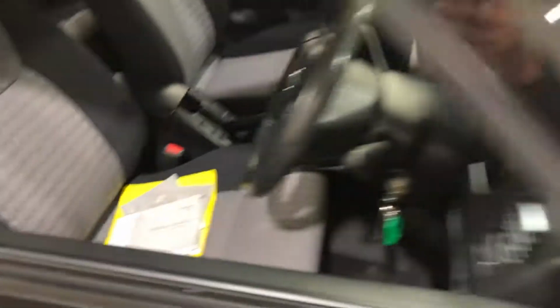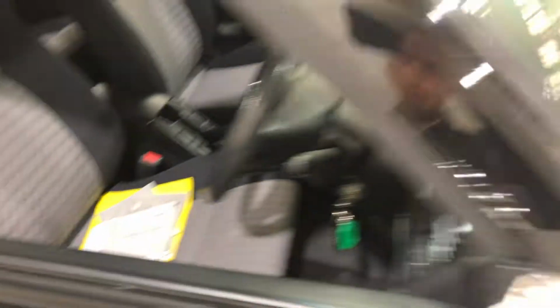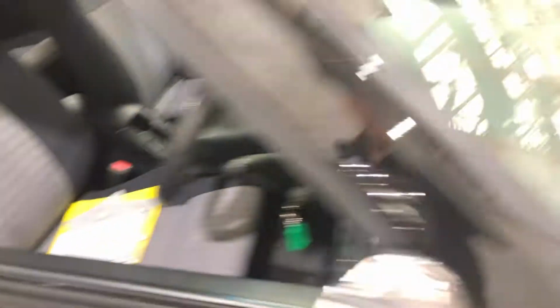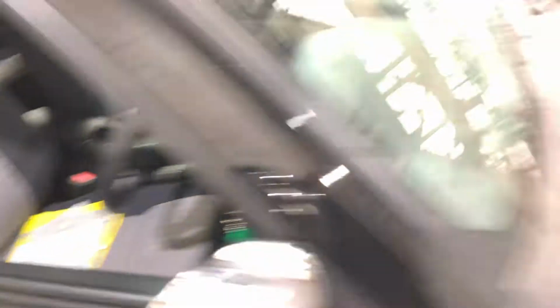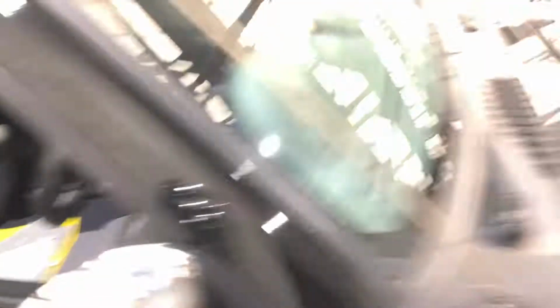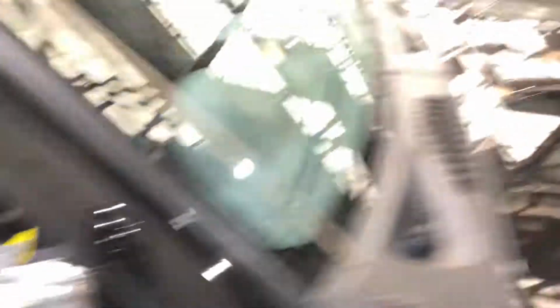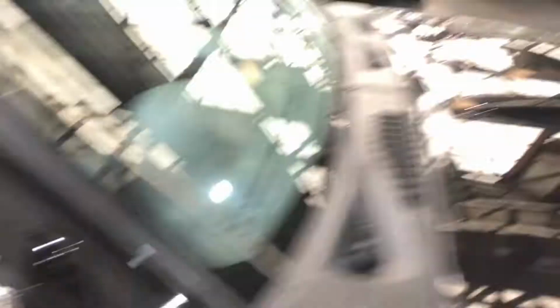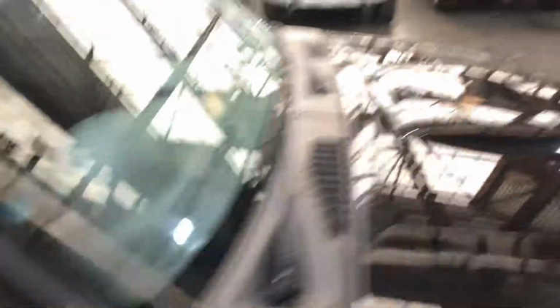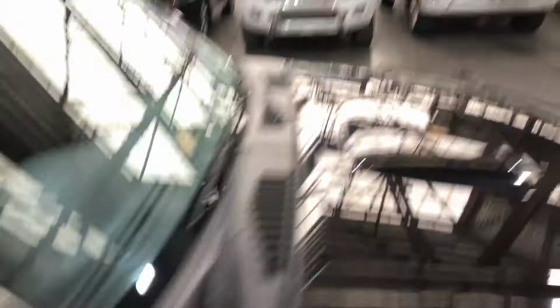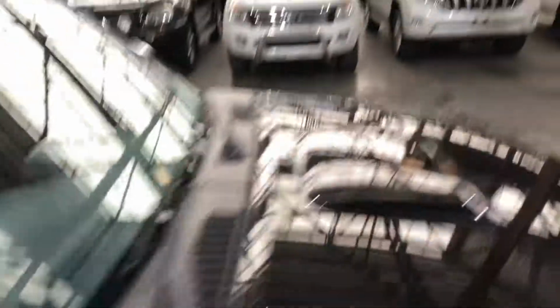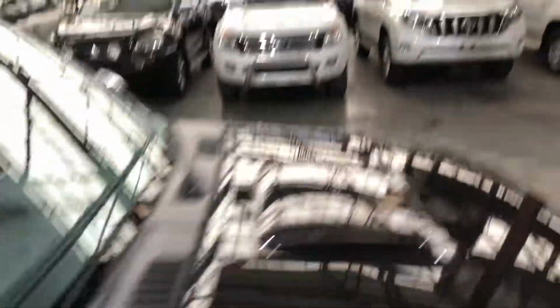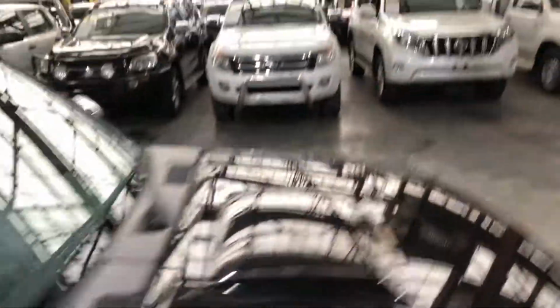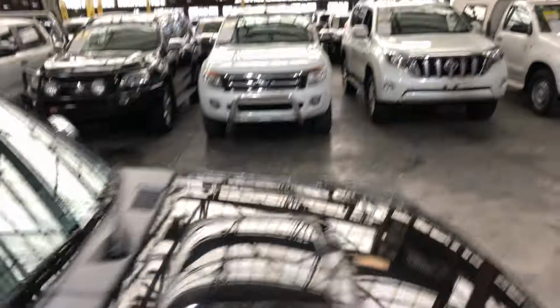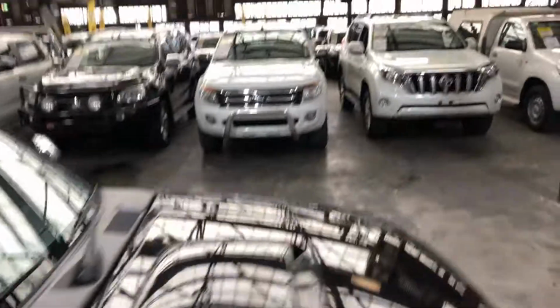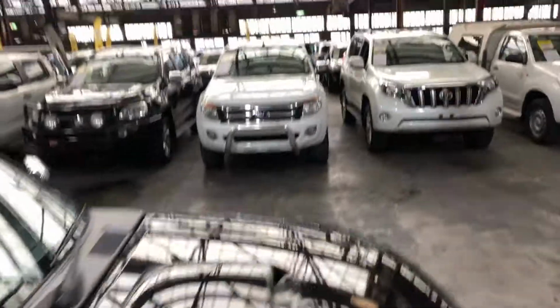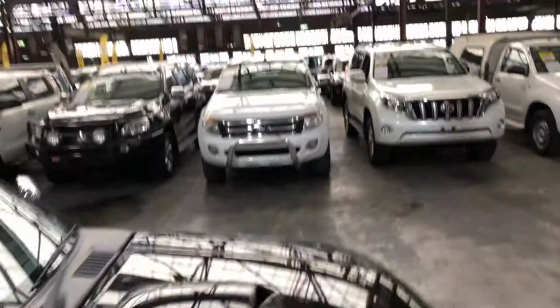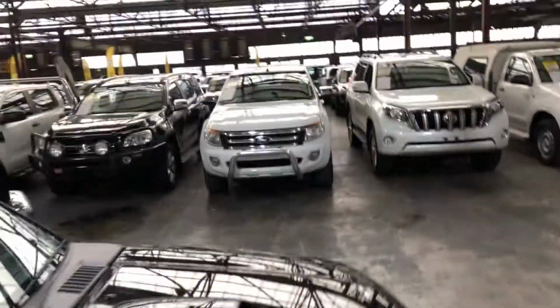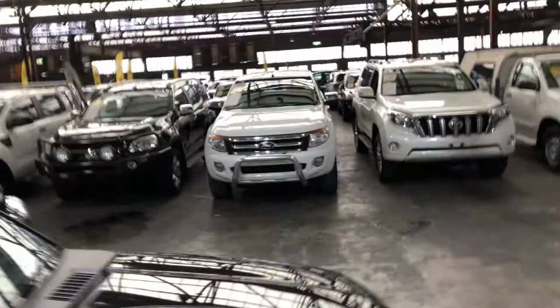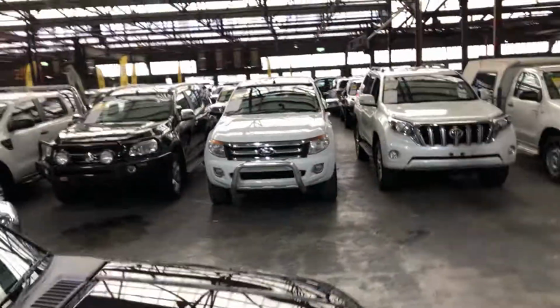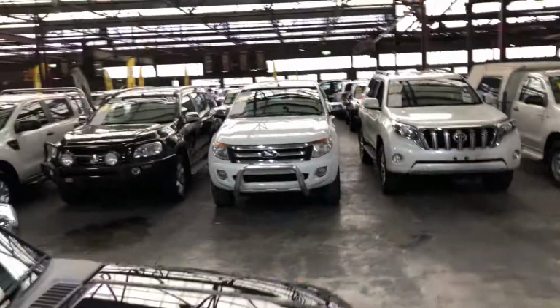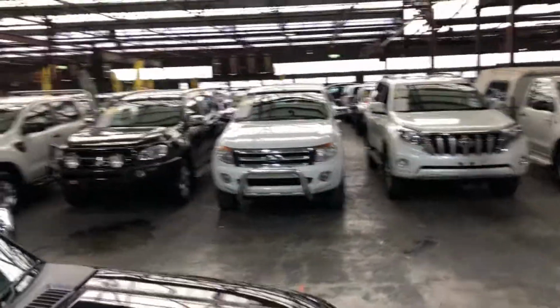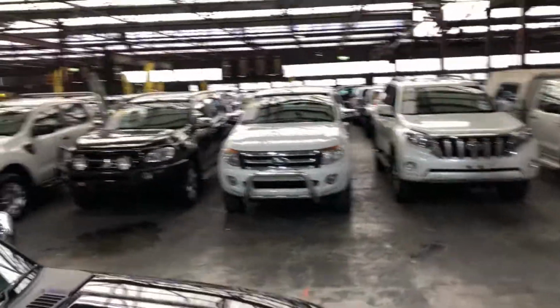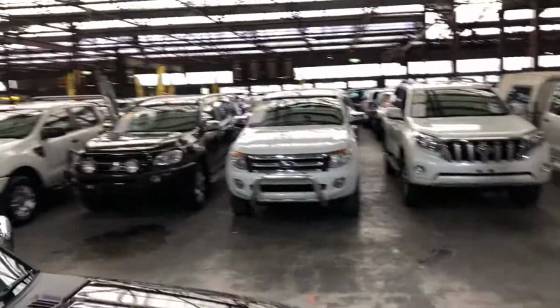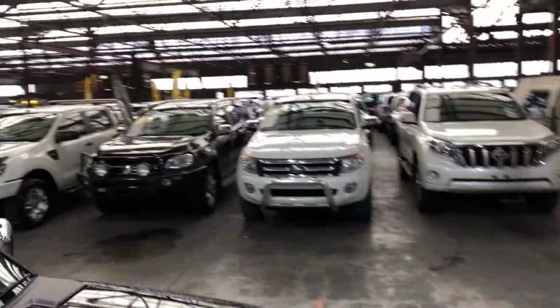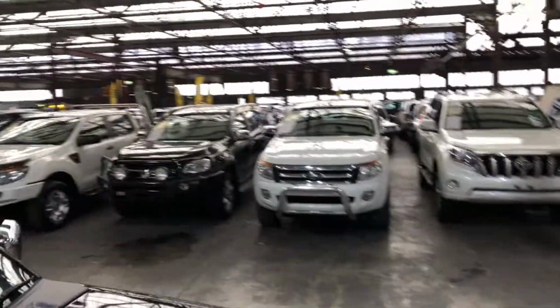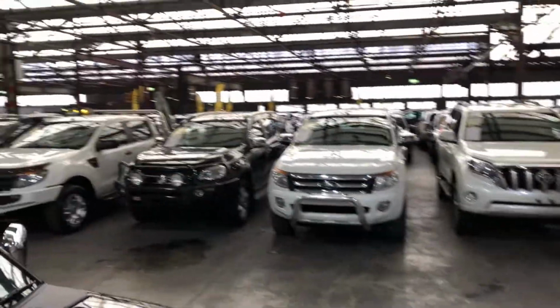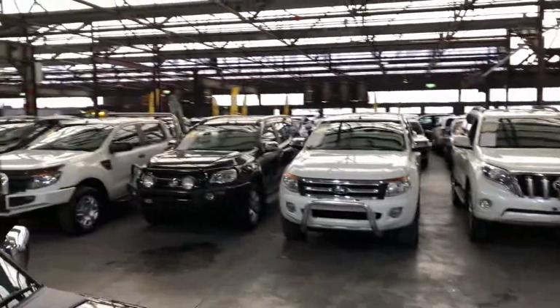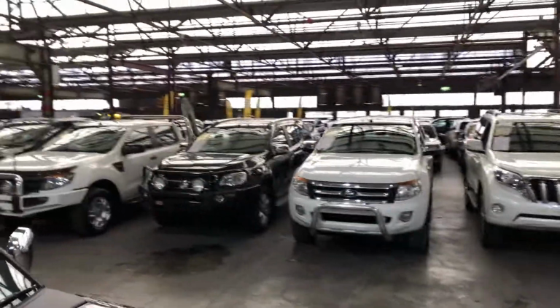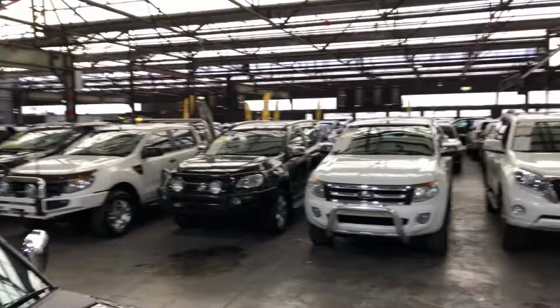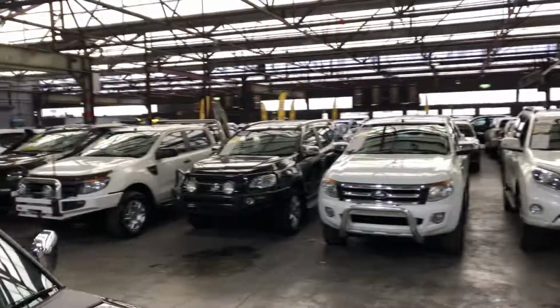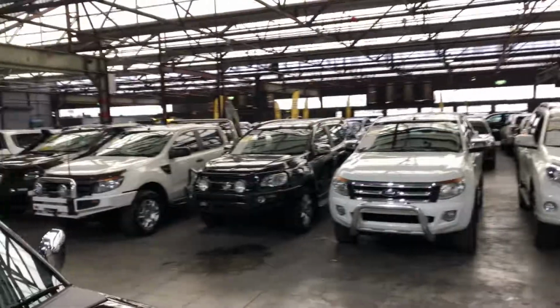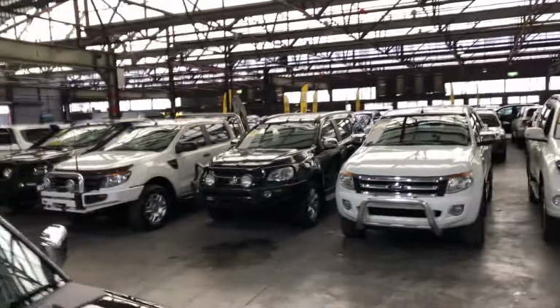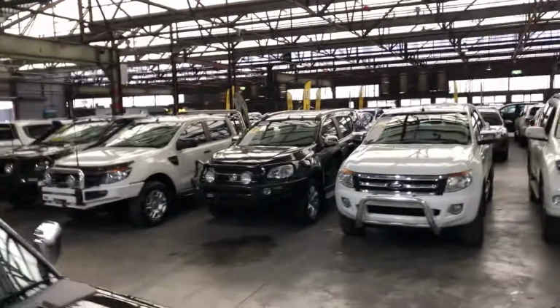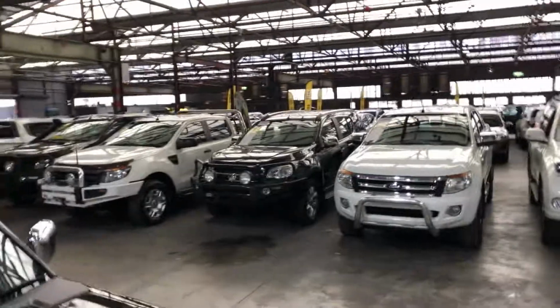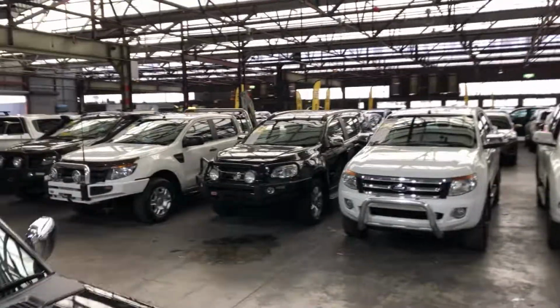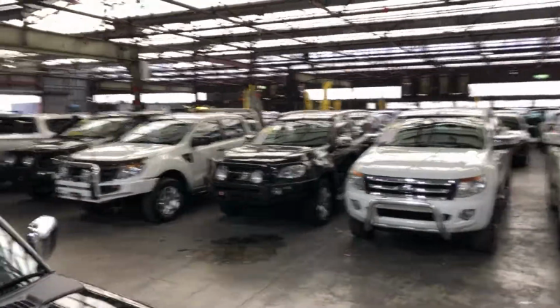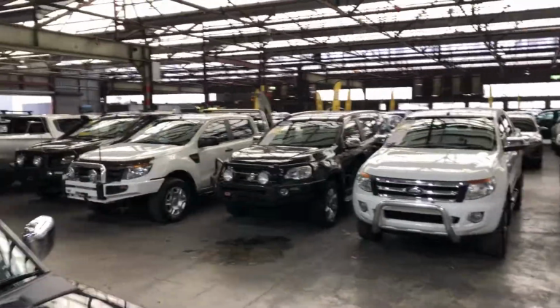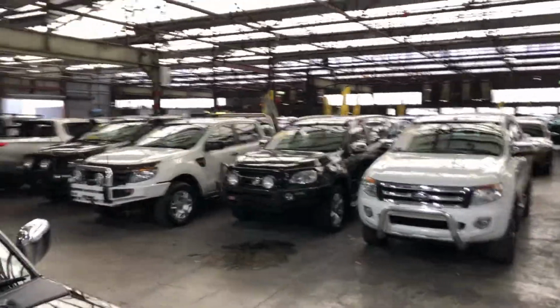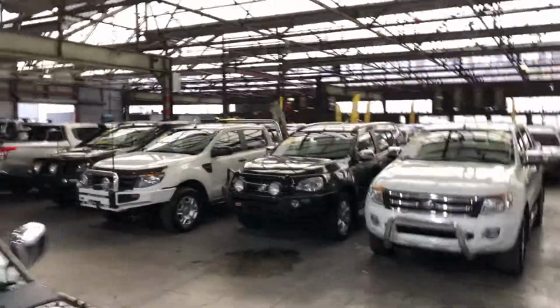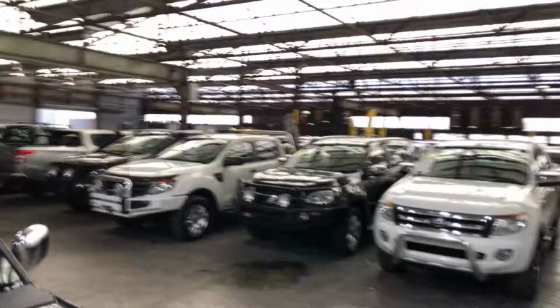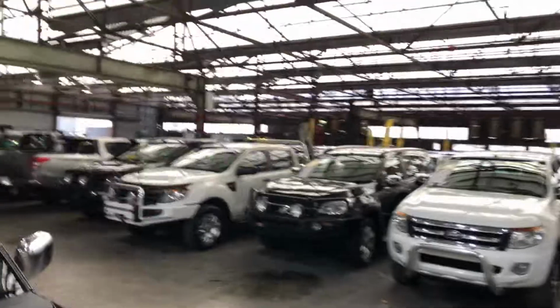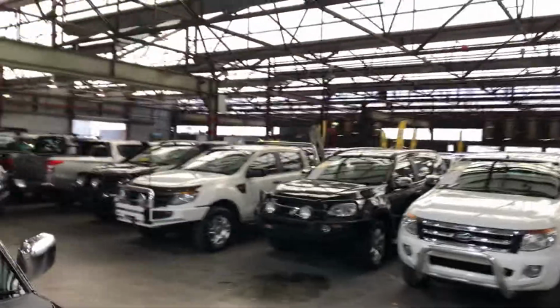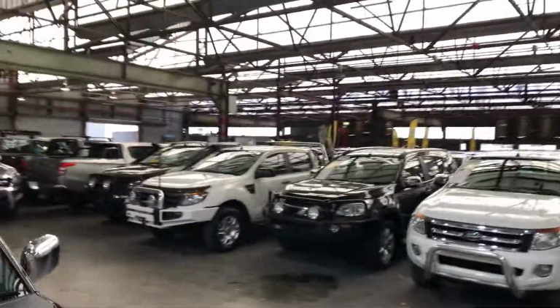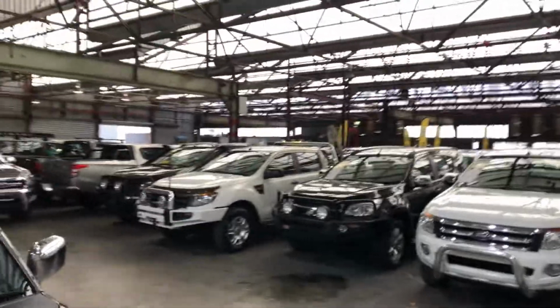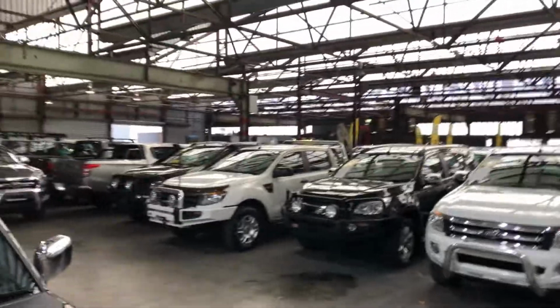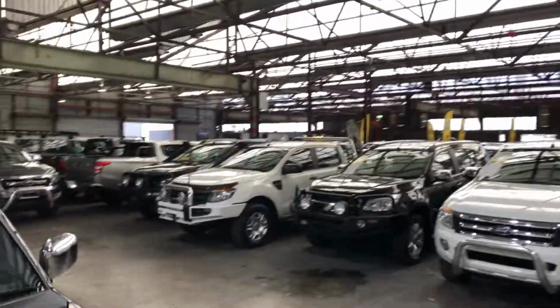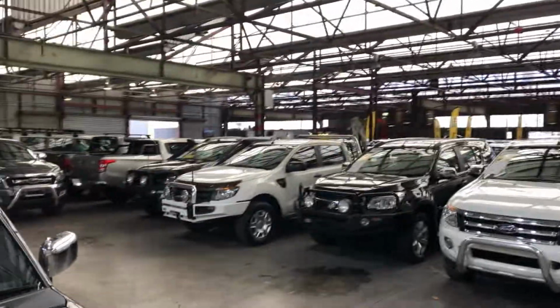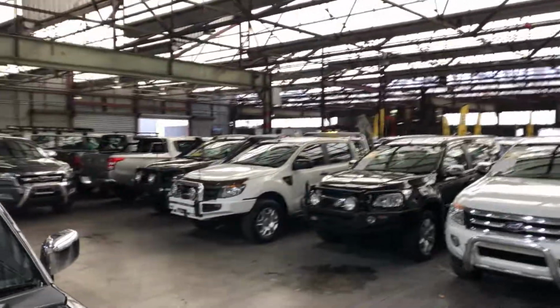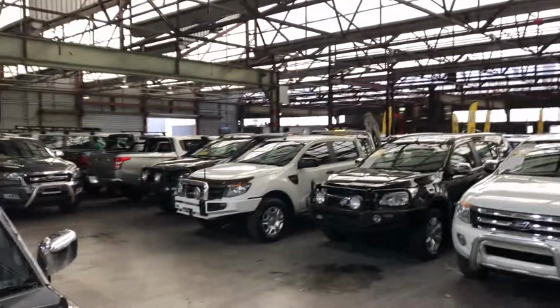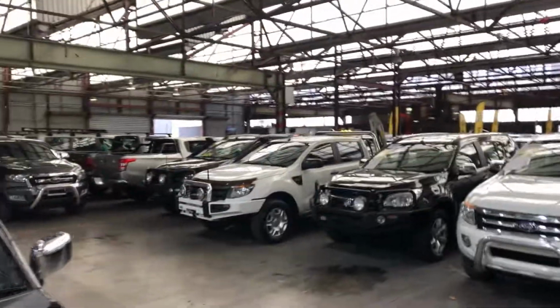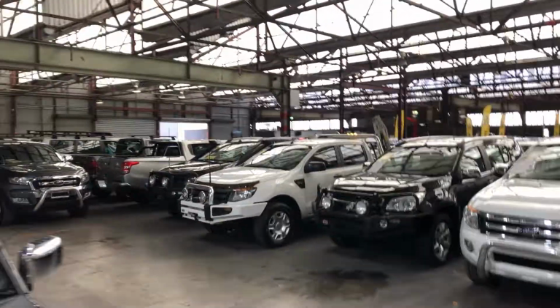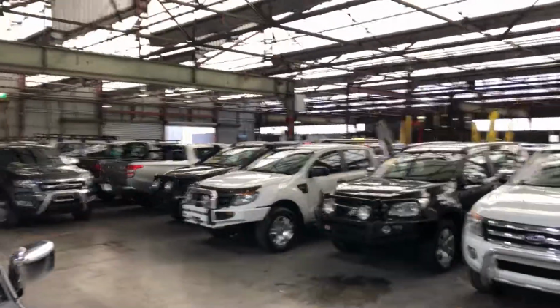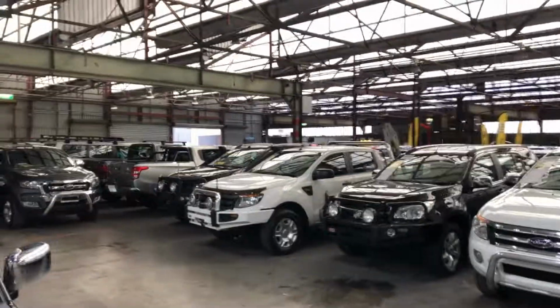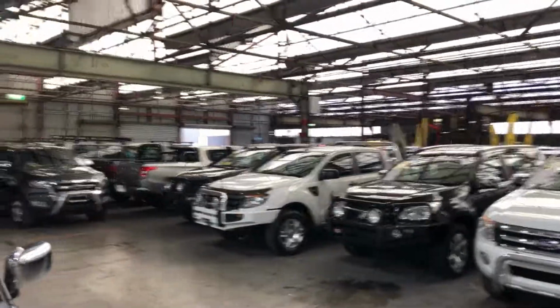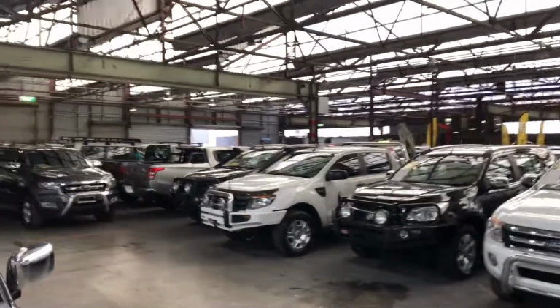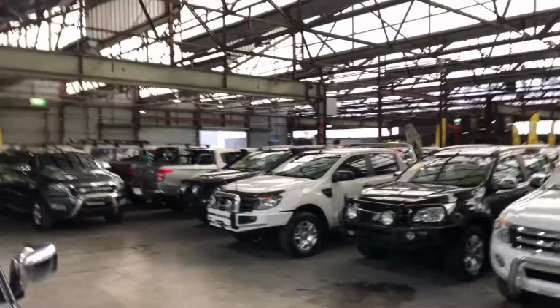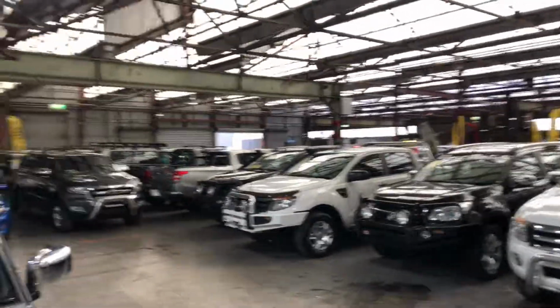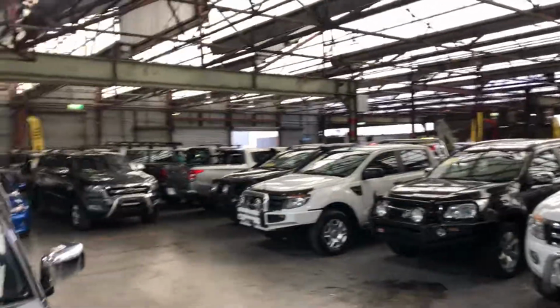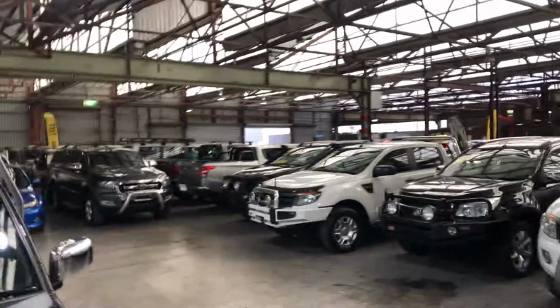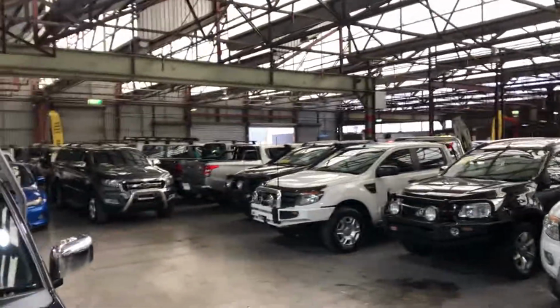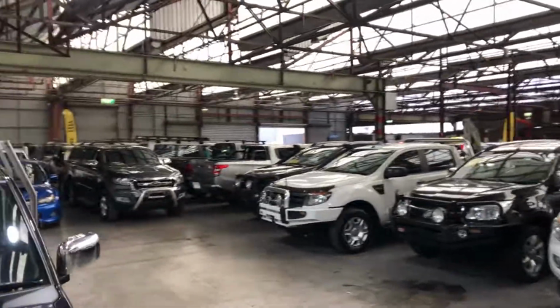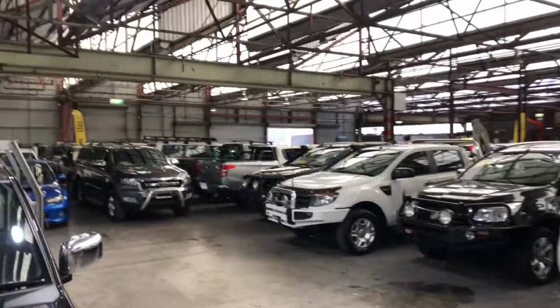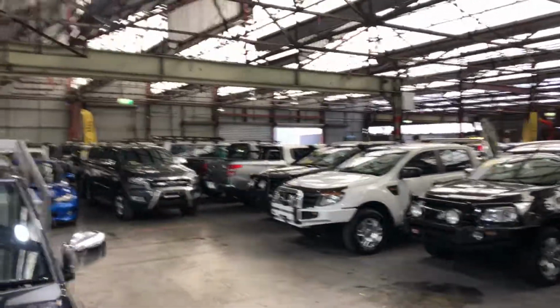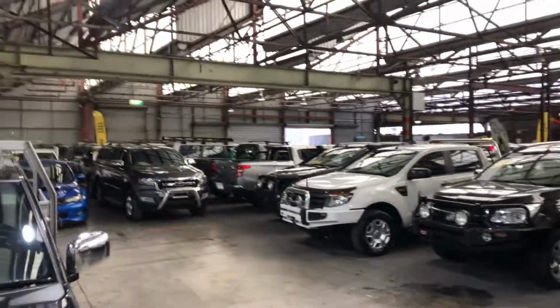Supercarts Warehouse is where you can buy direct and save. We have over 300 vehicles all under cover and another 2,000 vehicles Australia wide. Hope to see you soon.